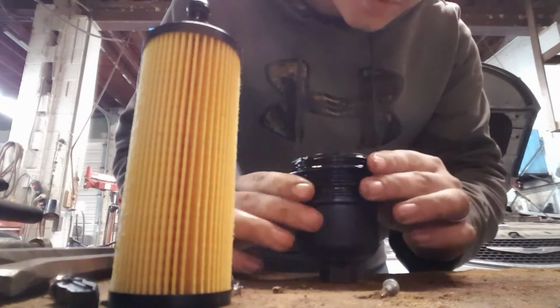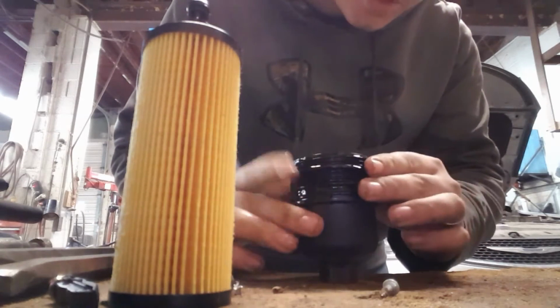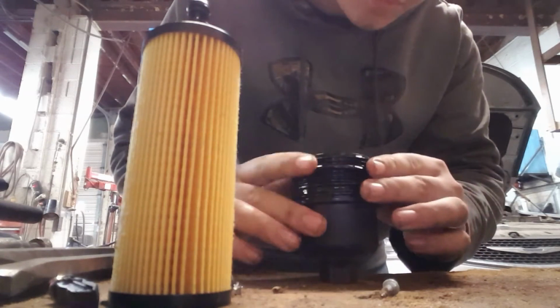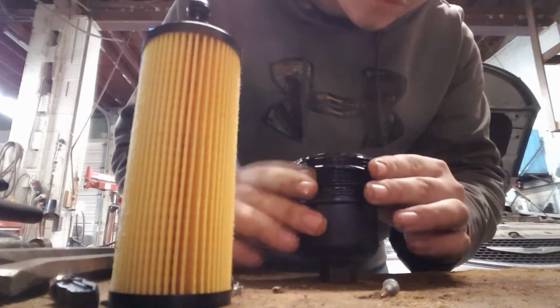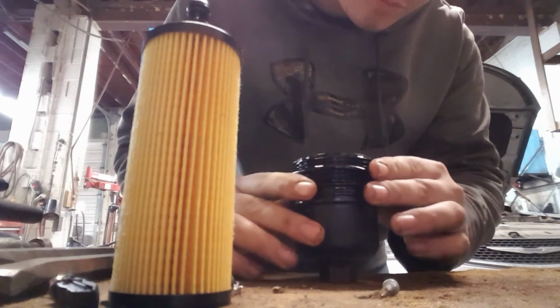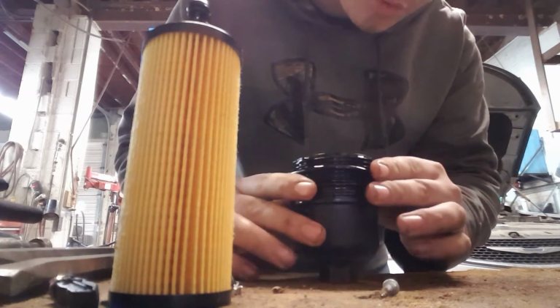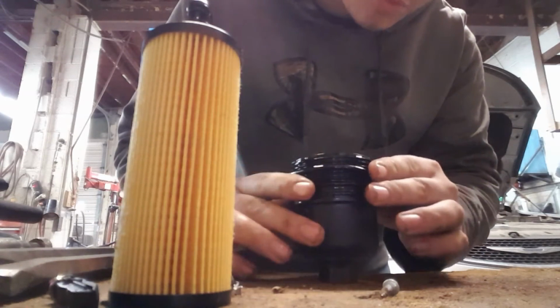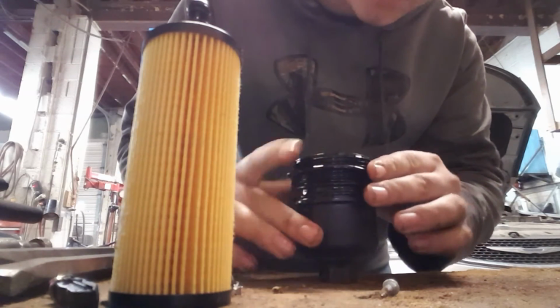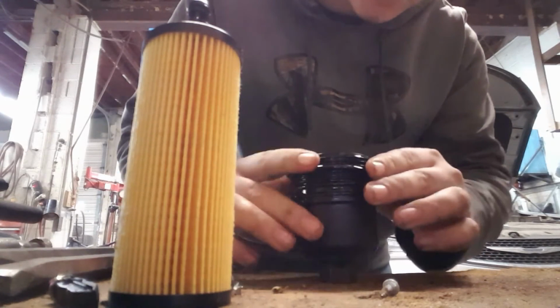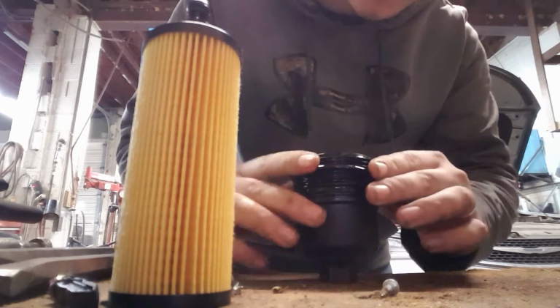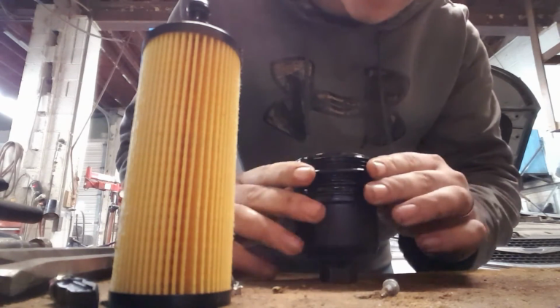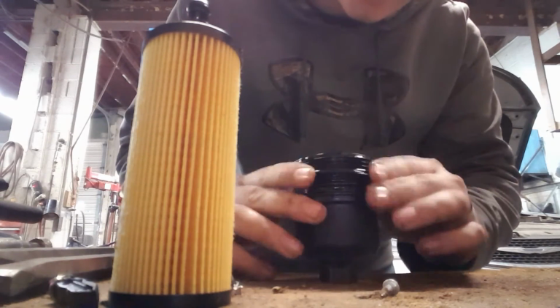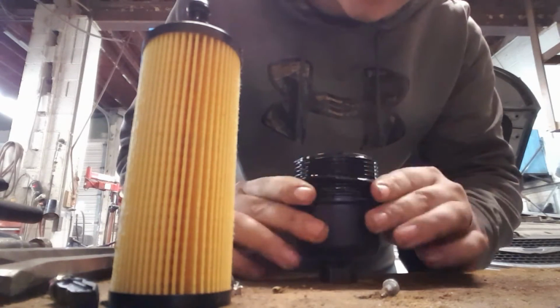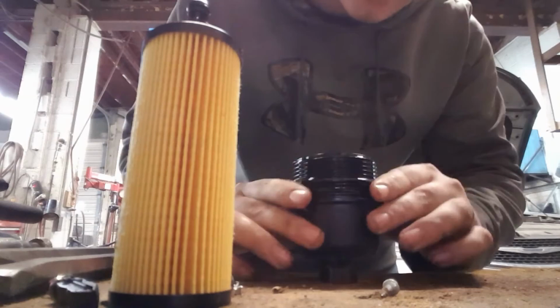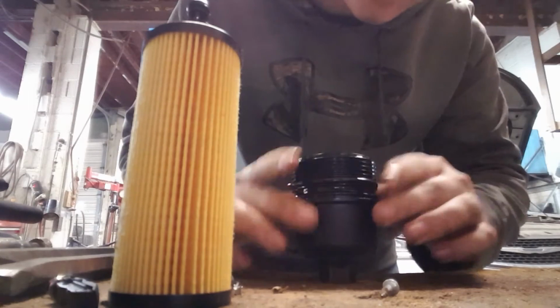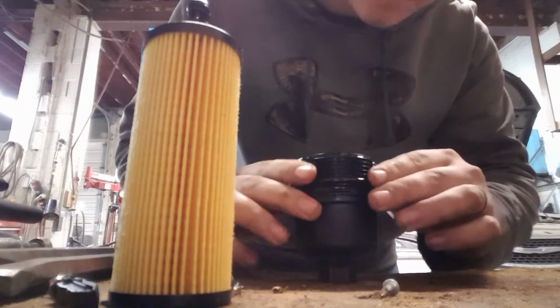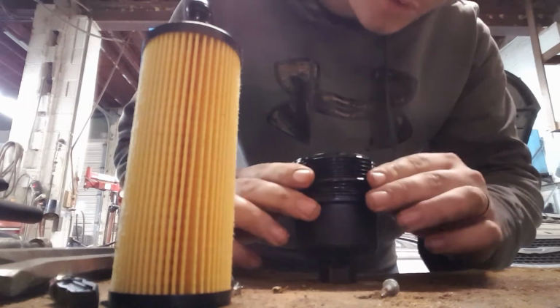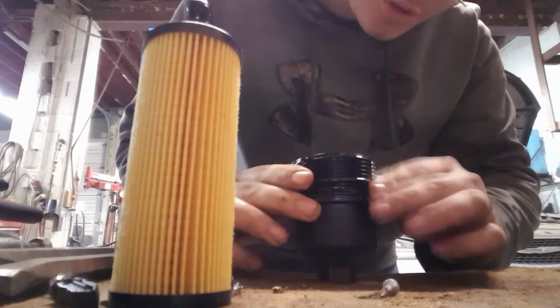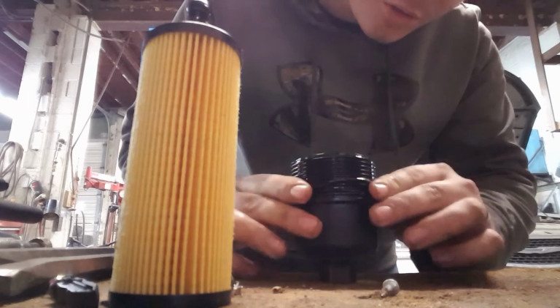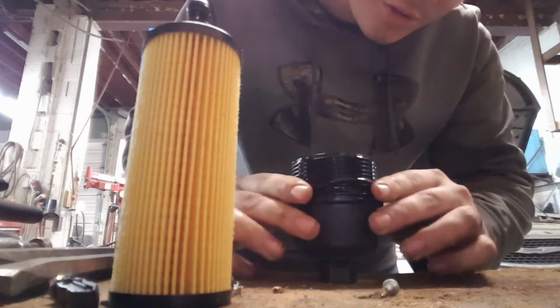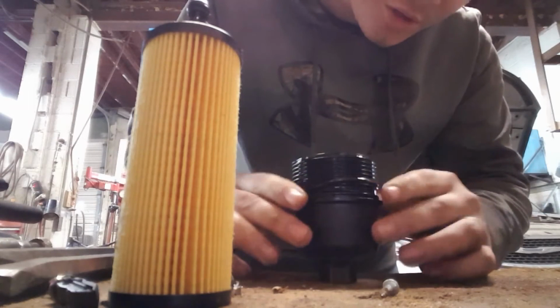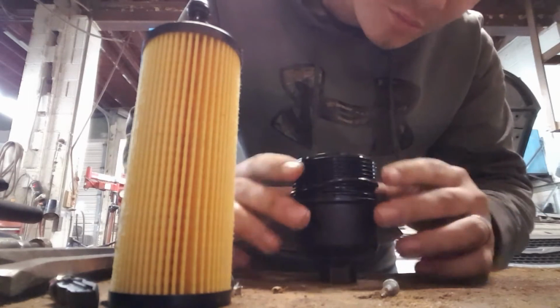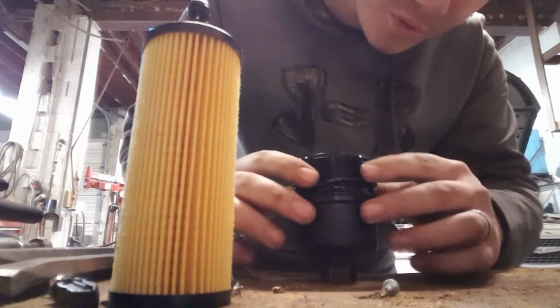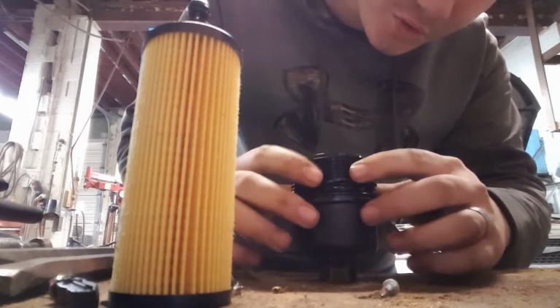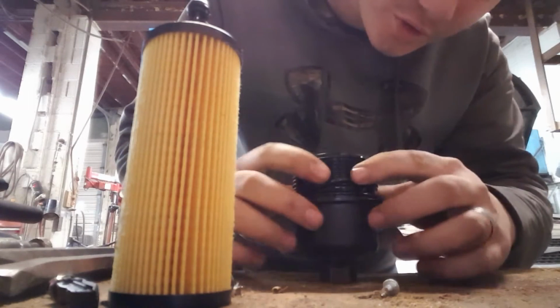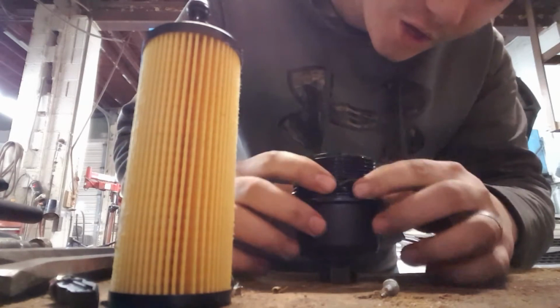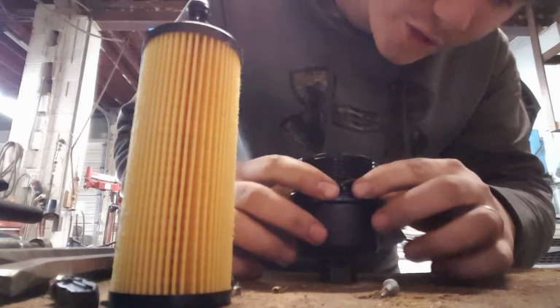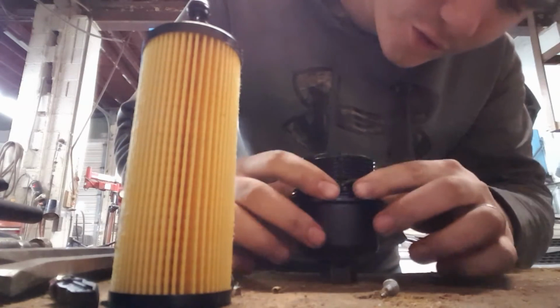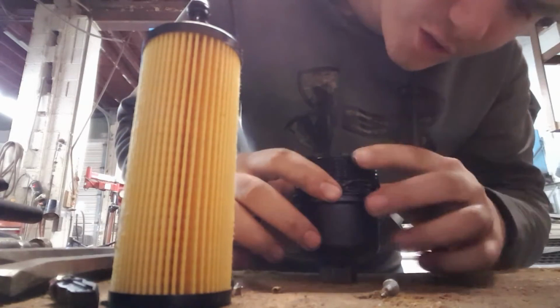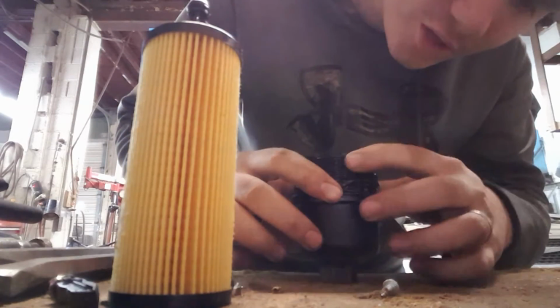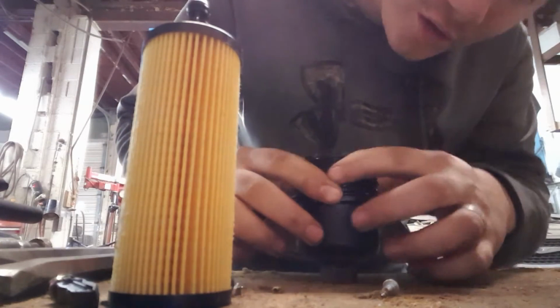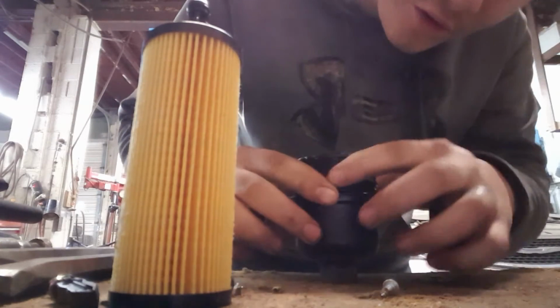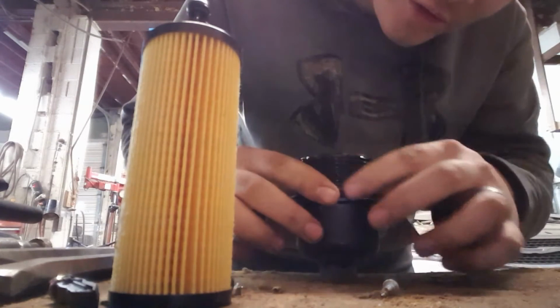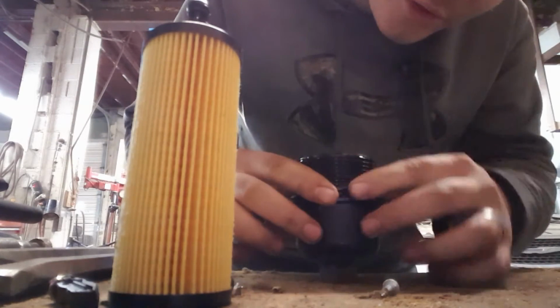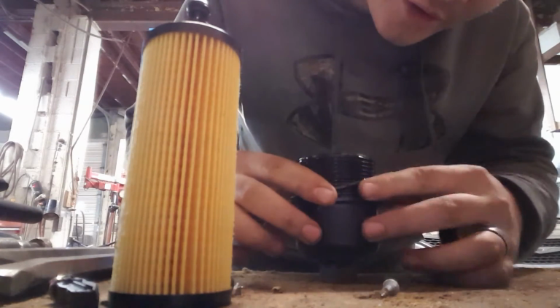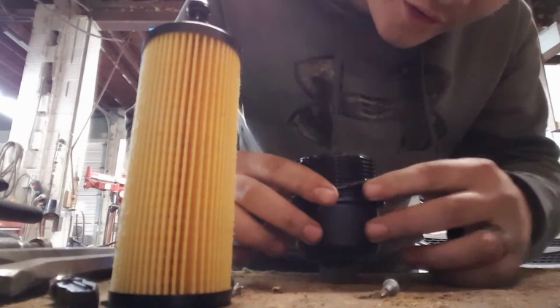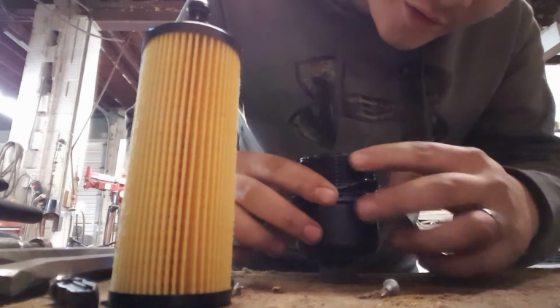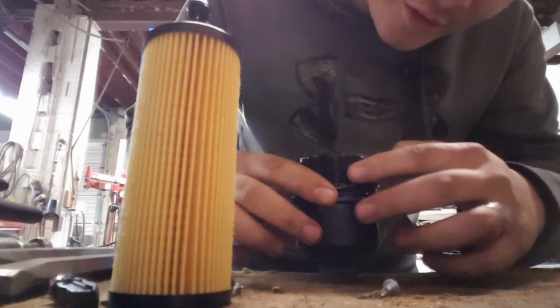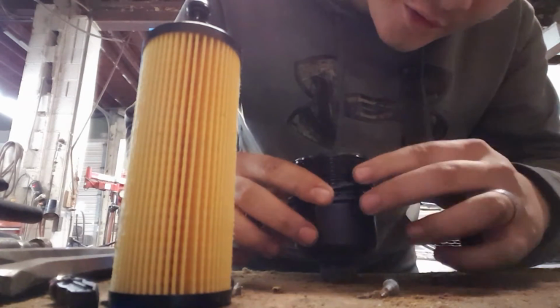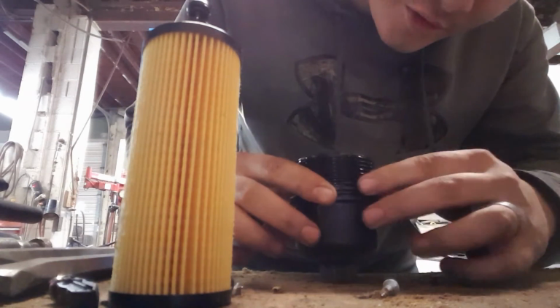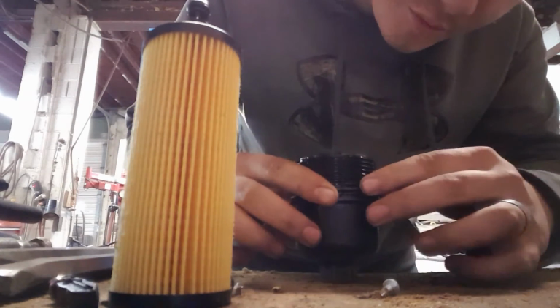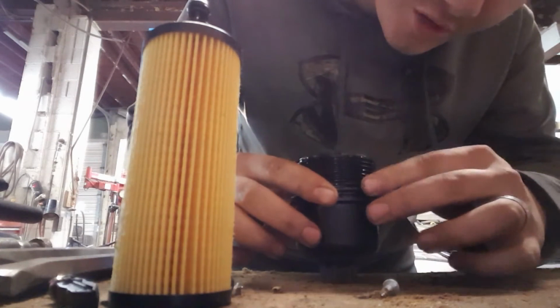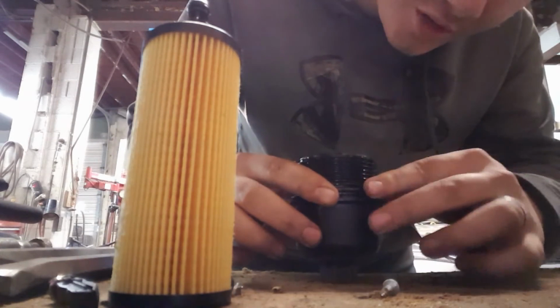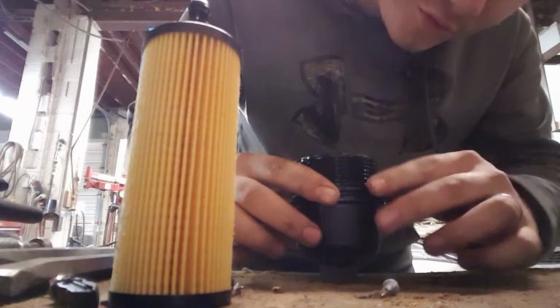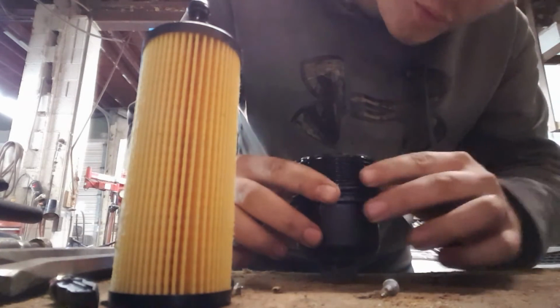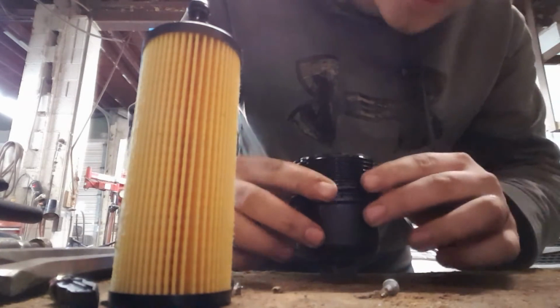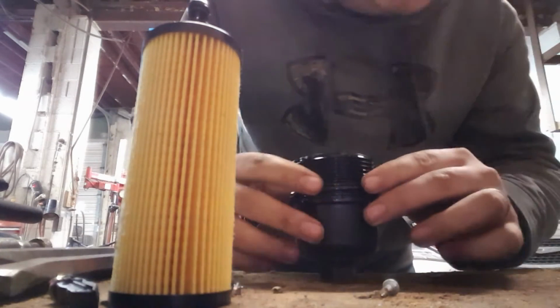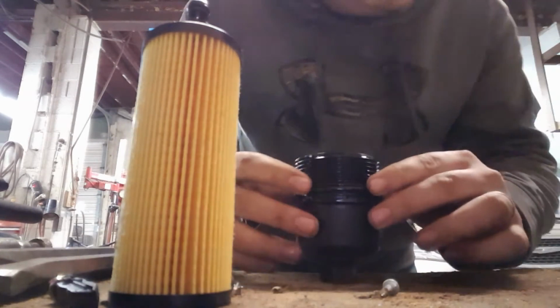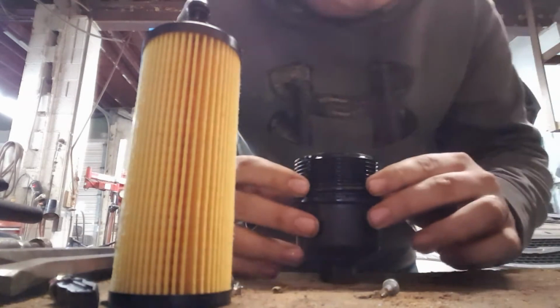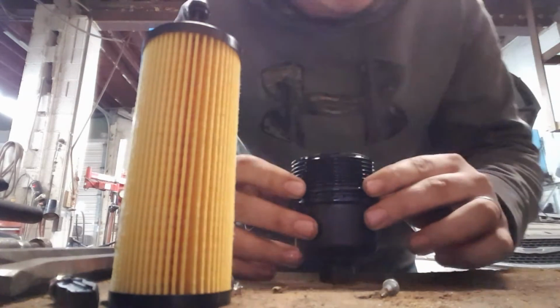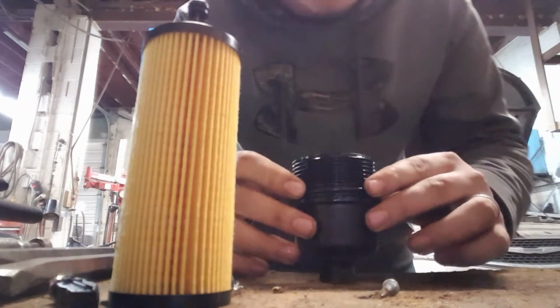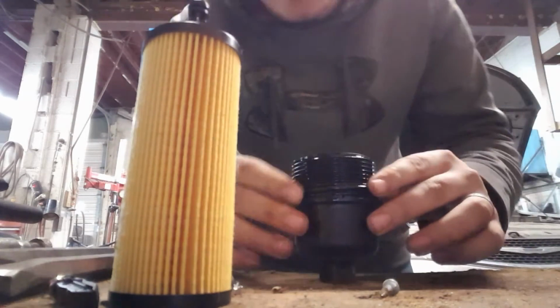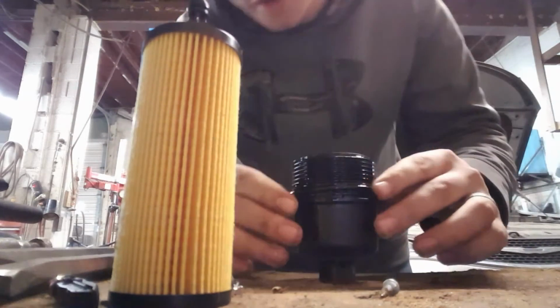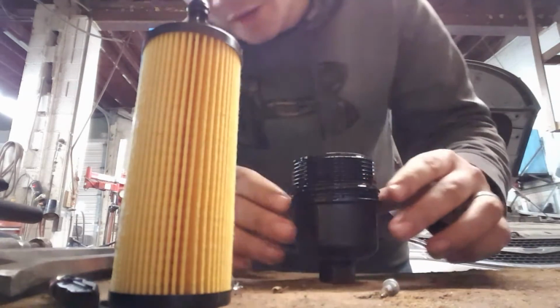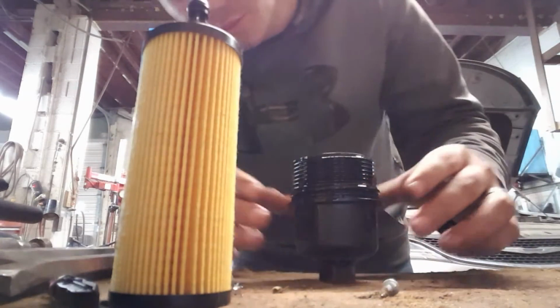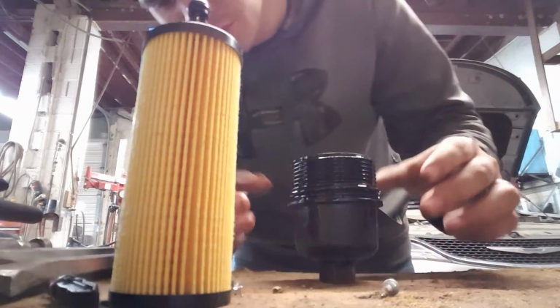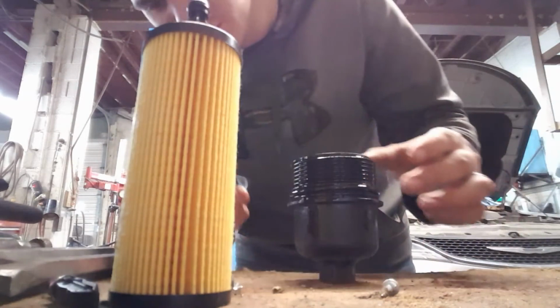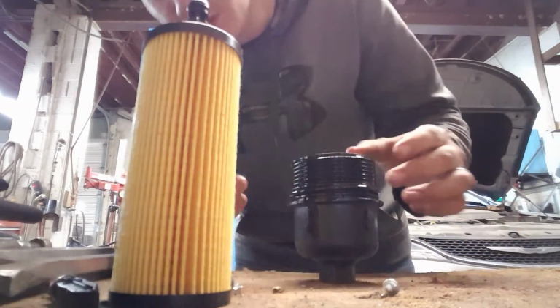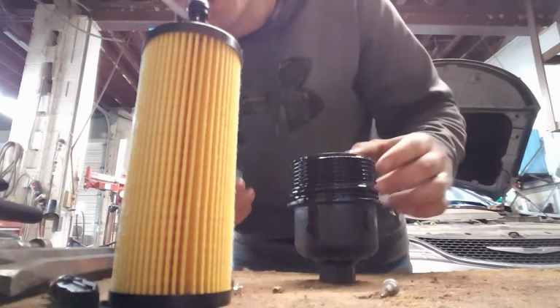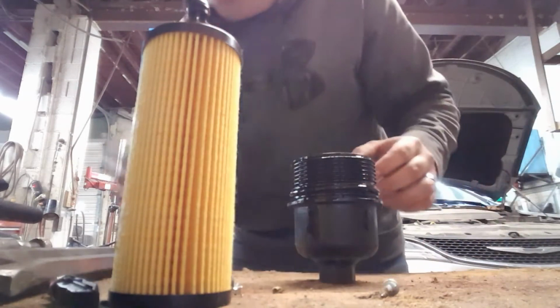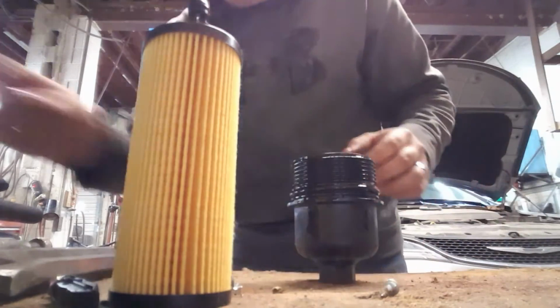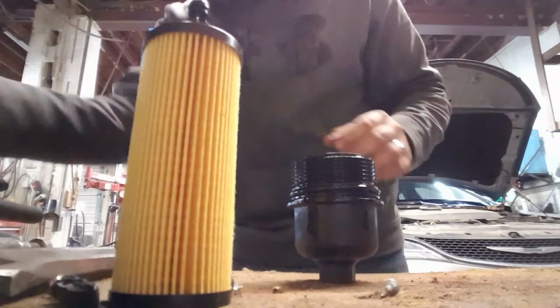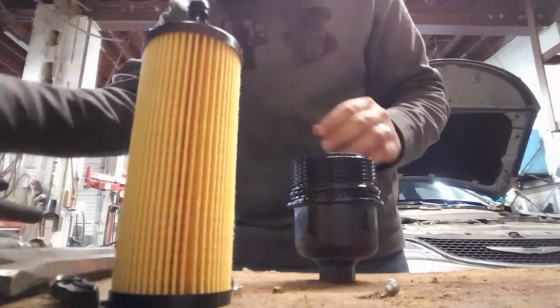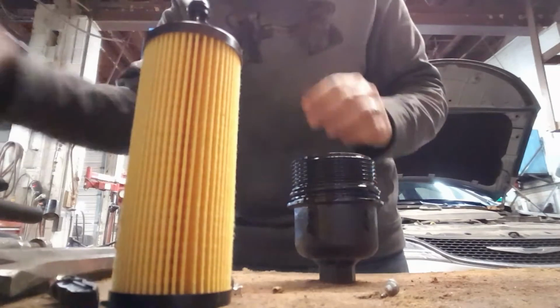Some of them almost seem like they're too small, but they're not. You can get it on there. You might have to work a little harder at it, but you can get them on there.